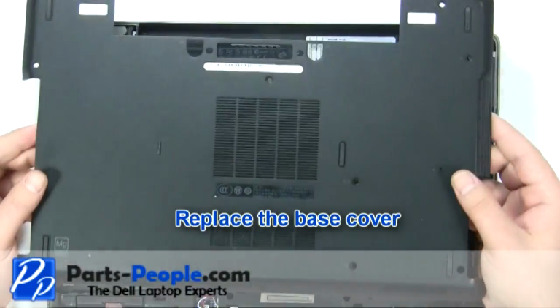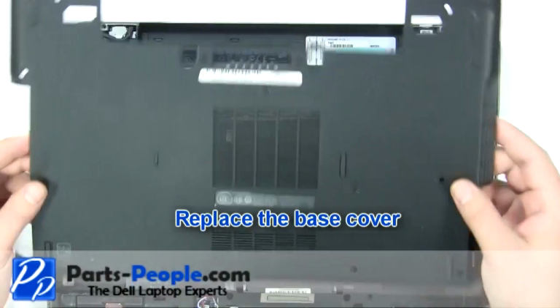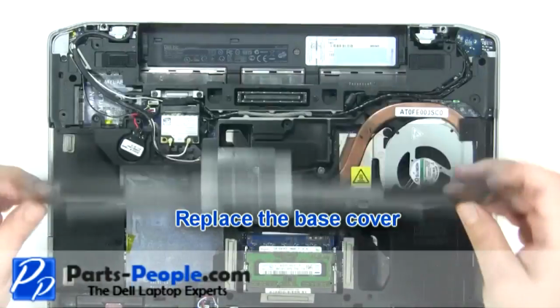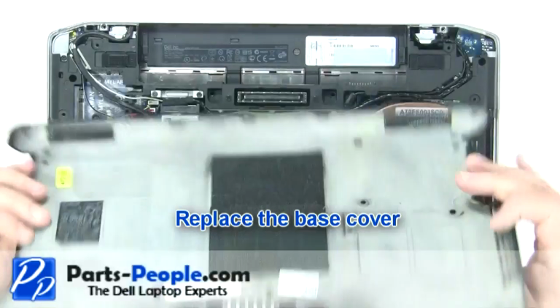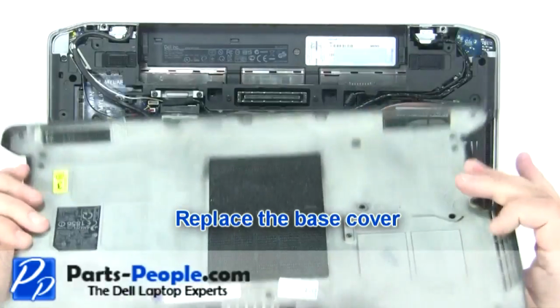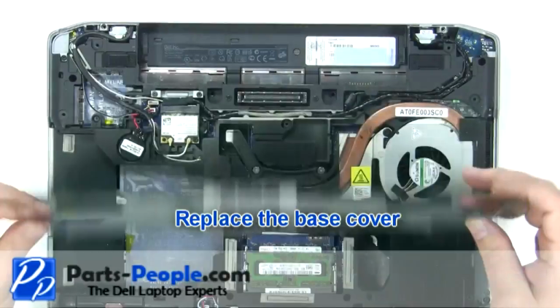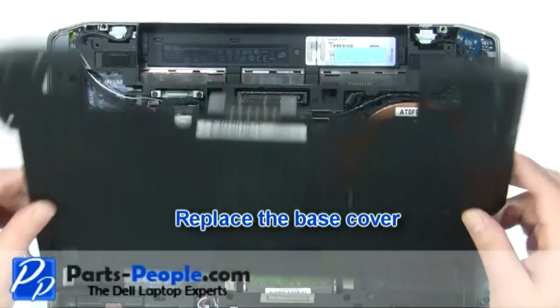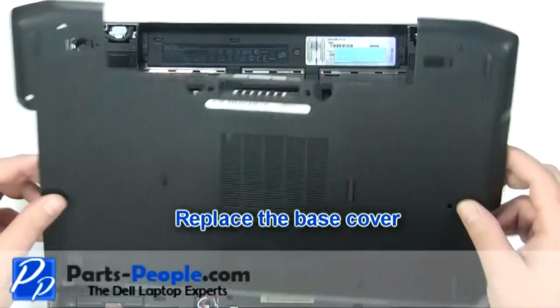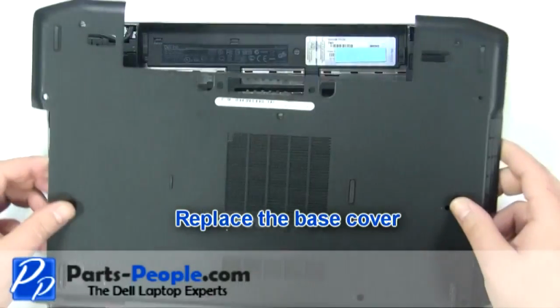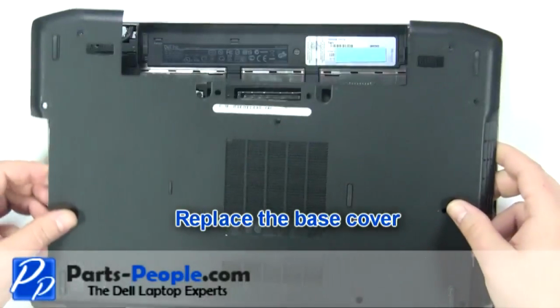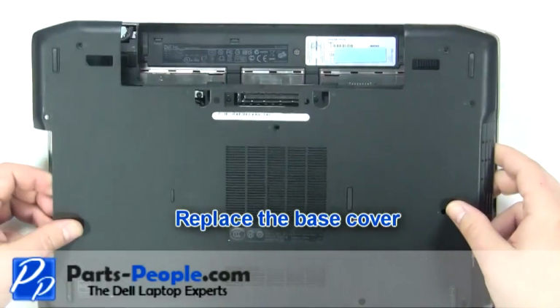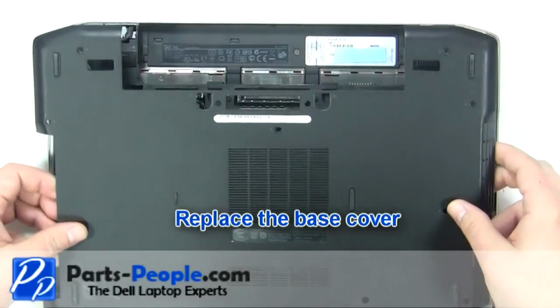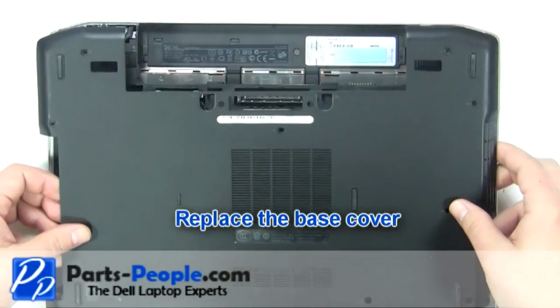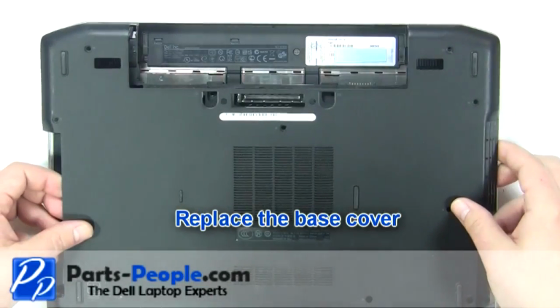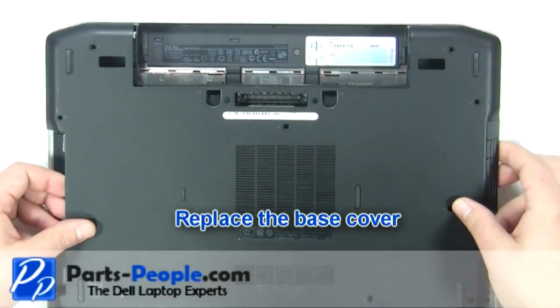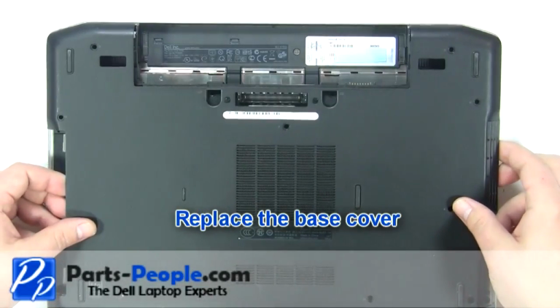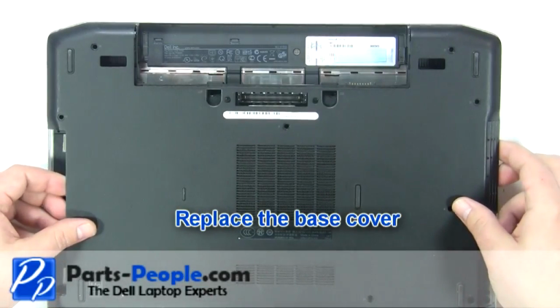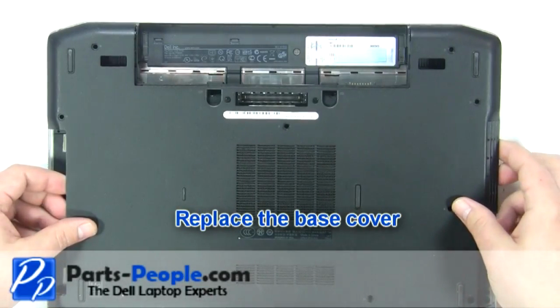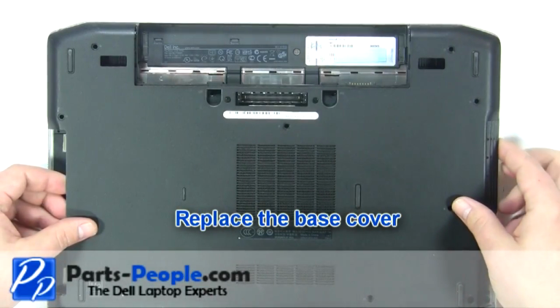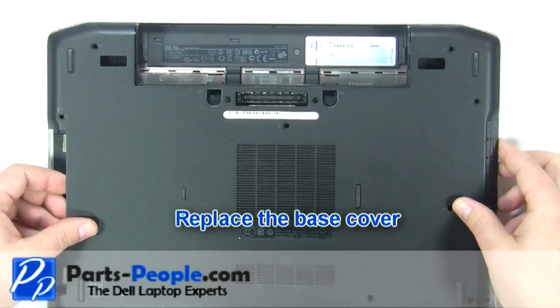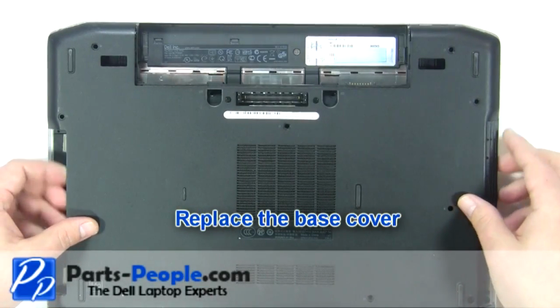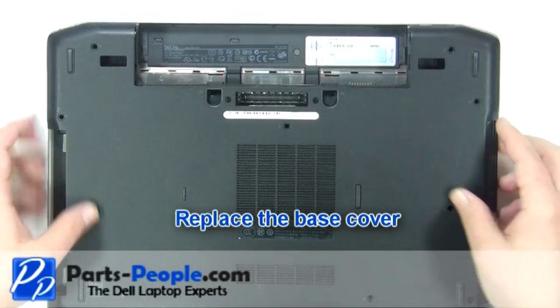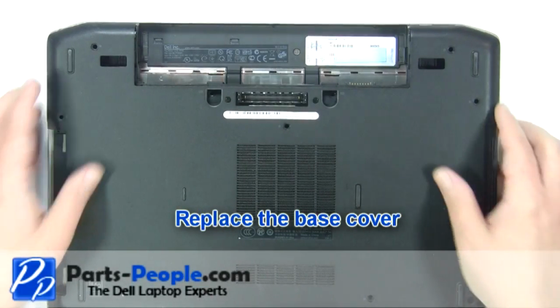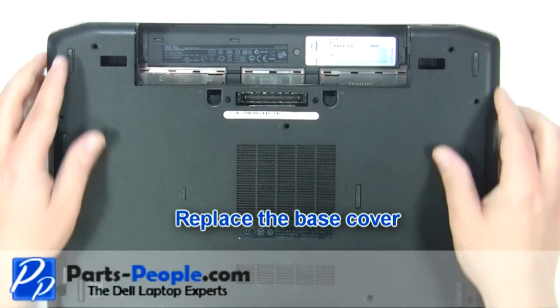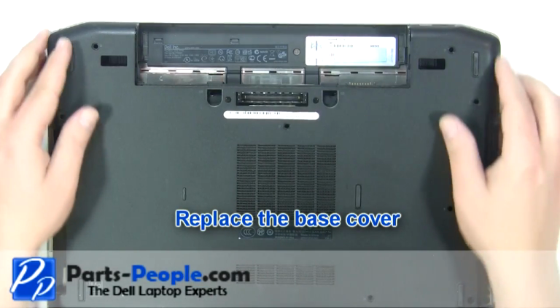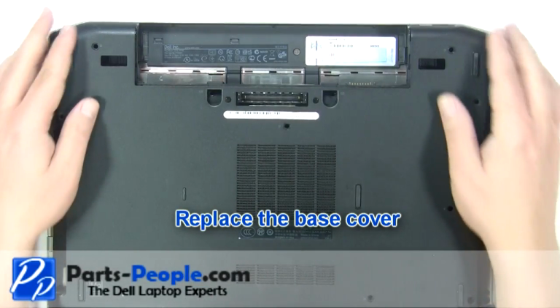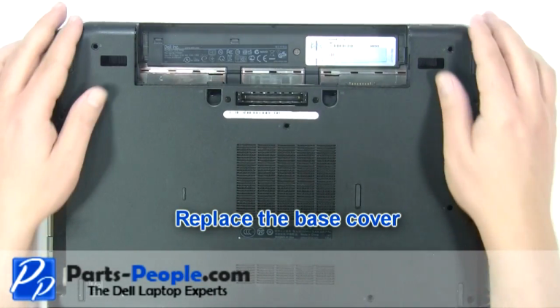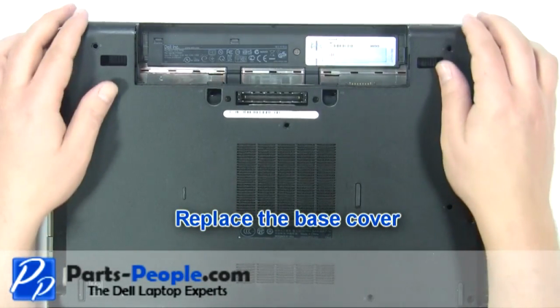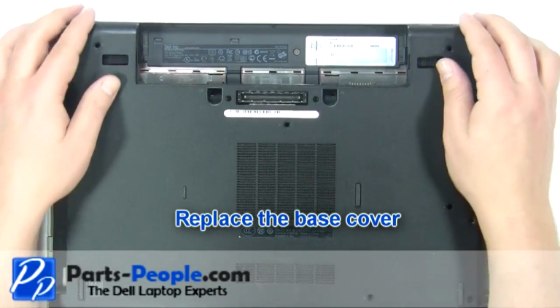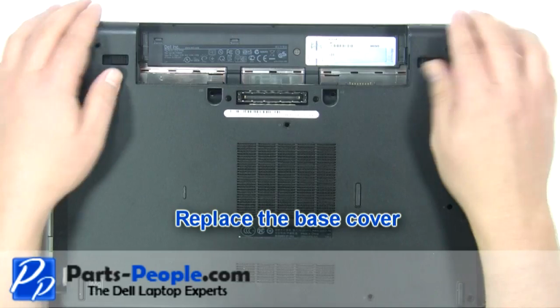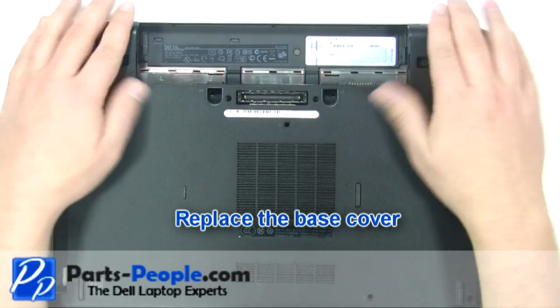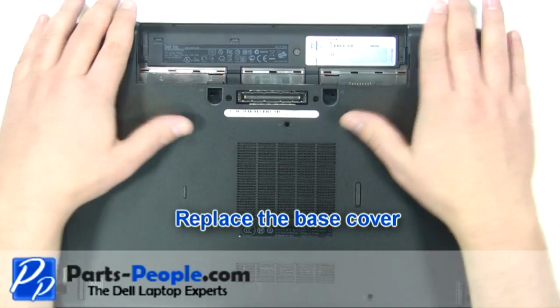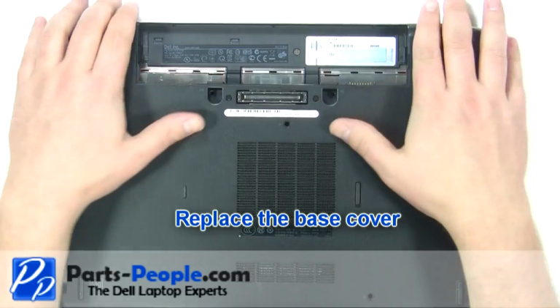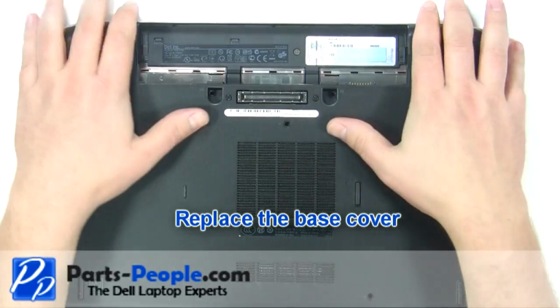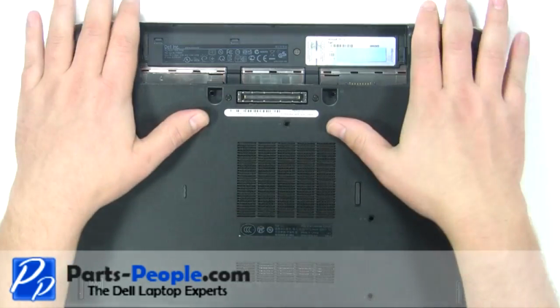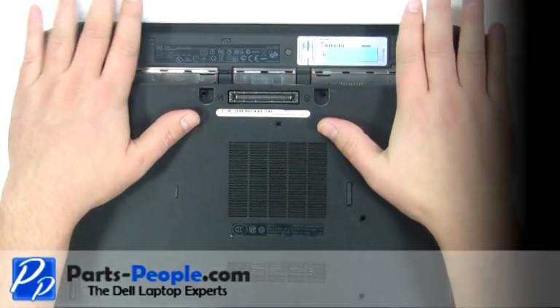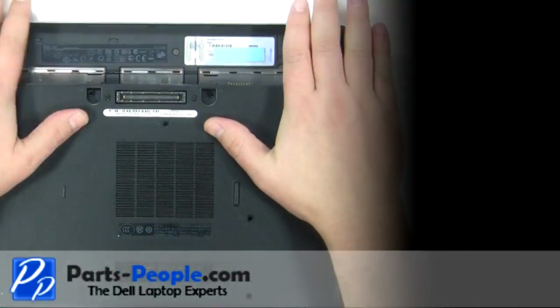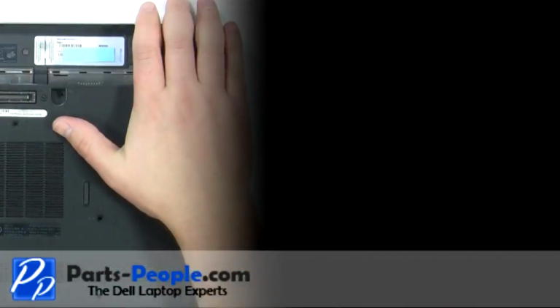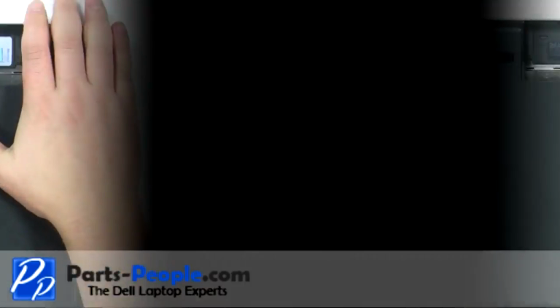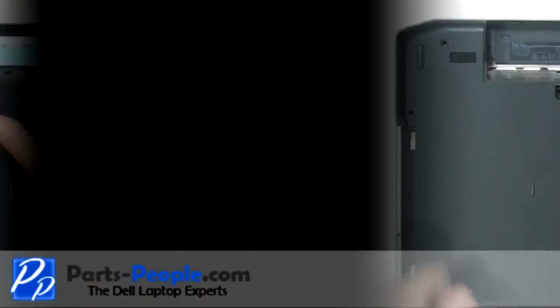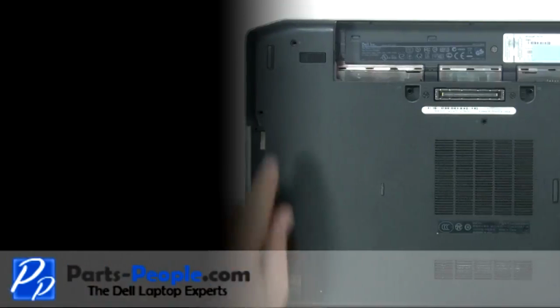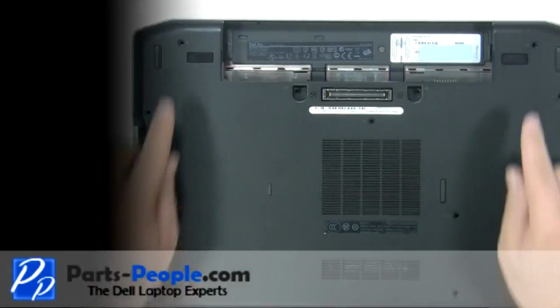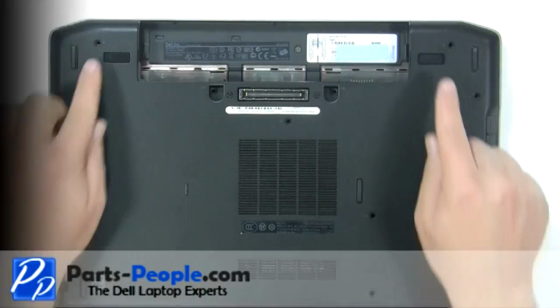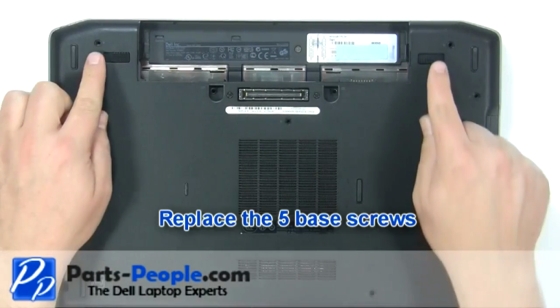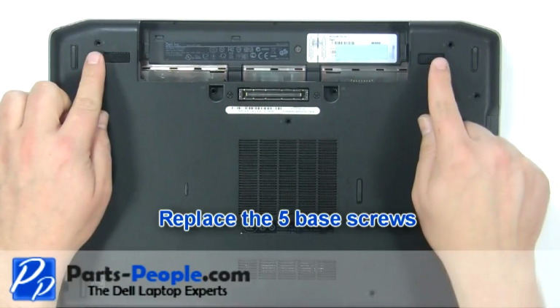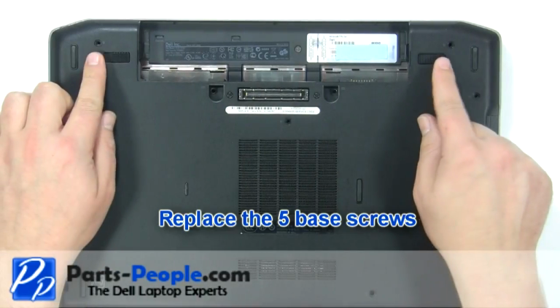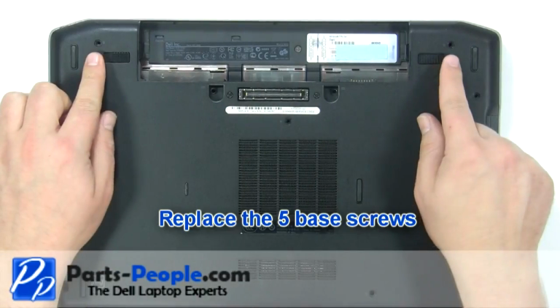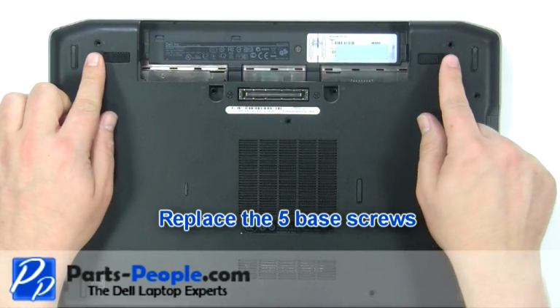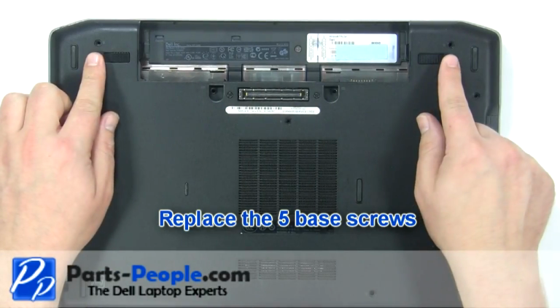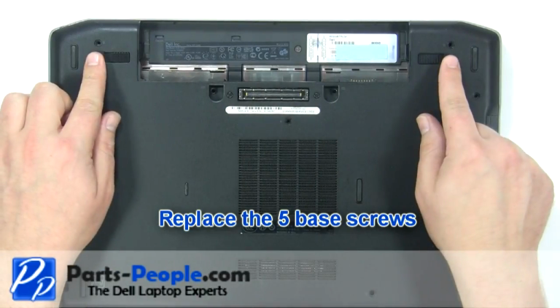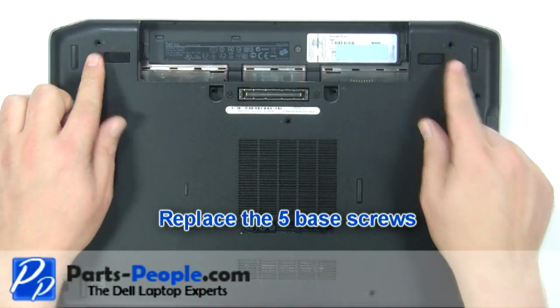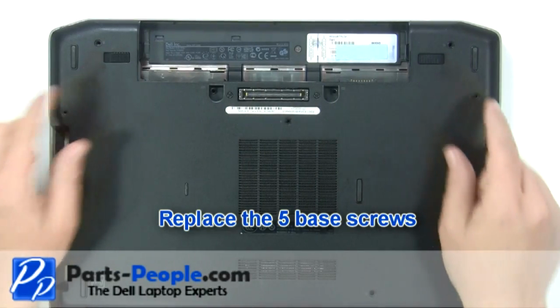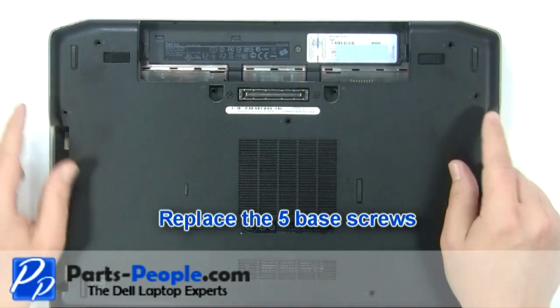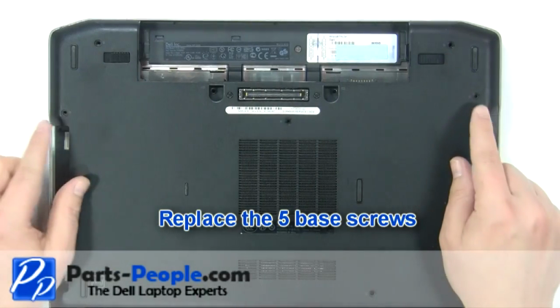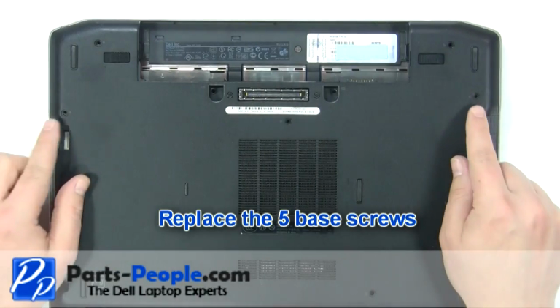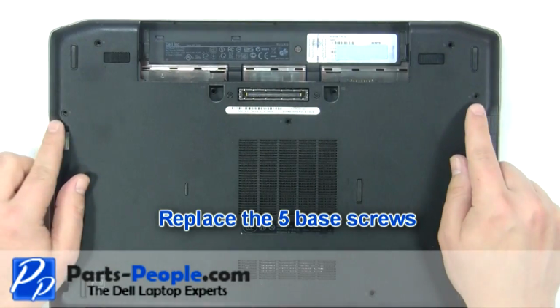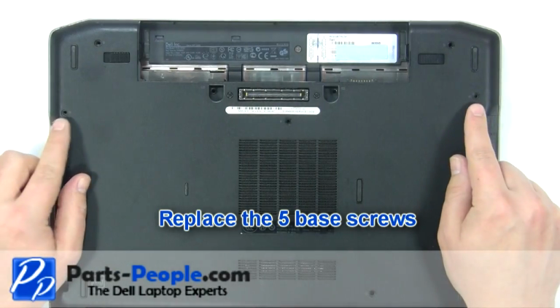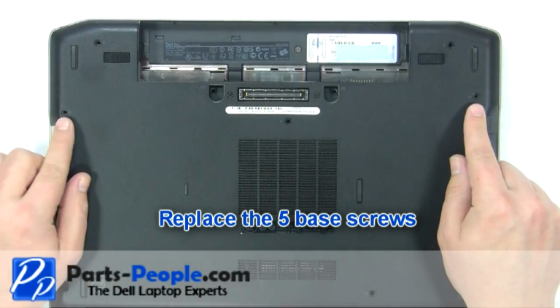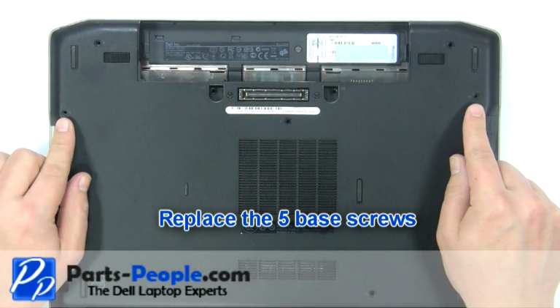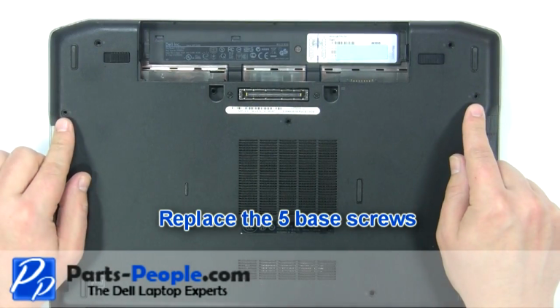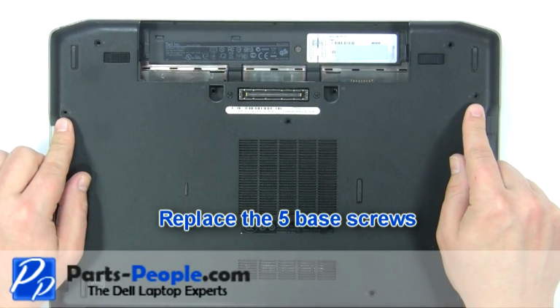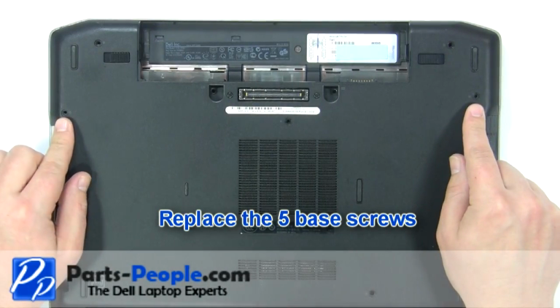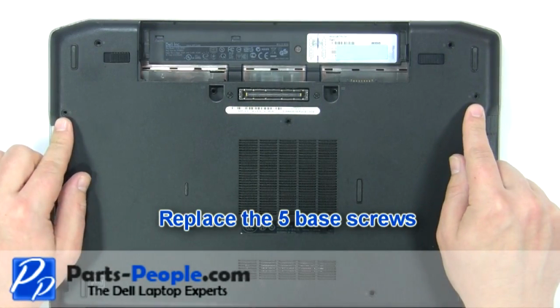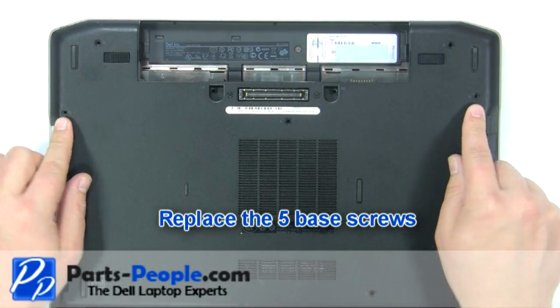Replace the base cover. Replace the five base cover screws.